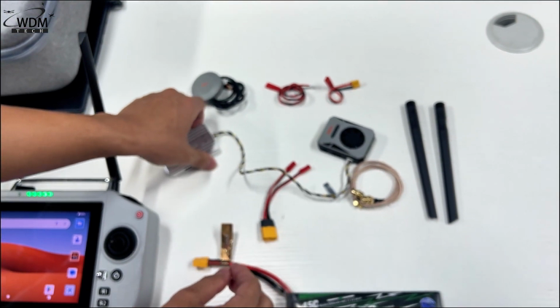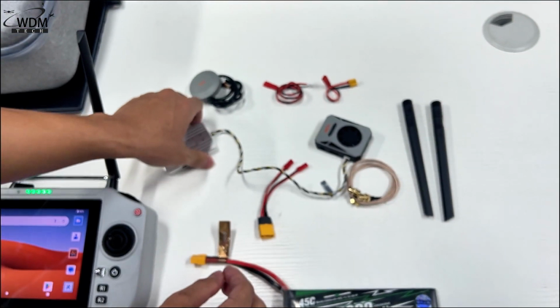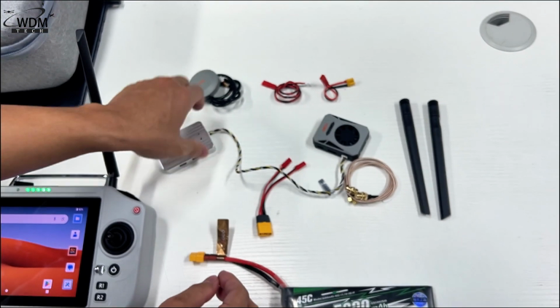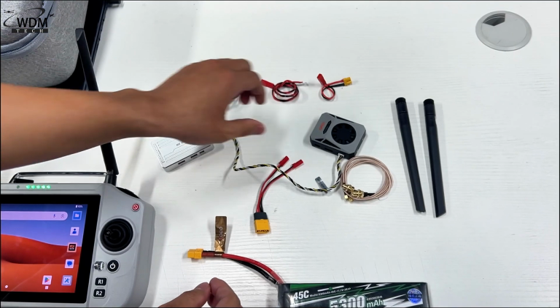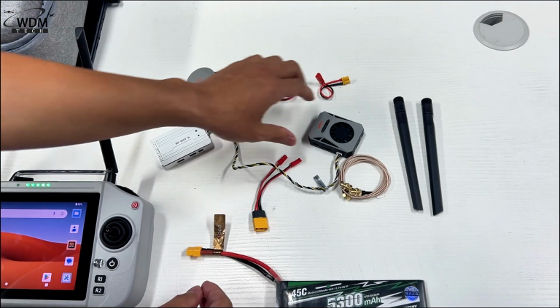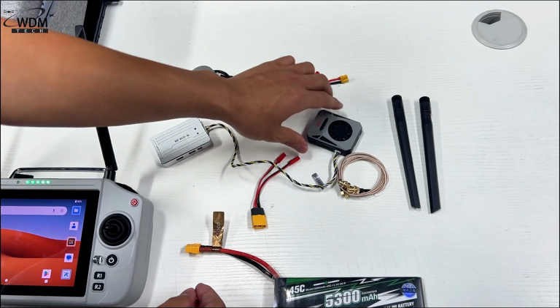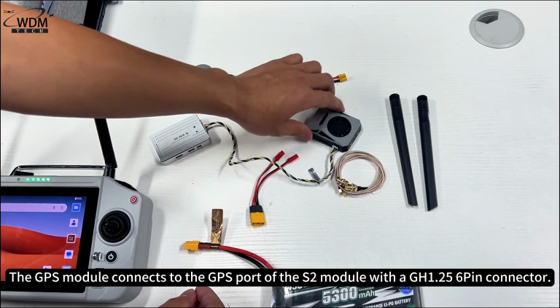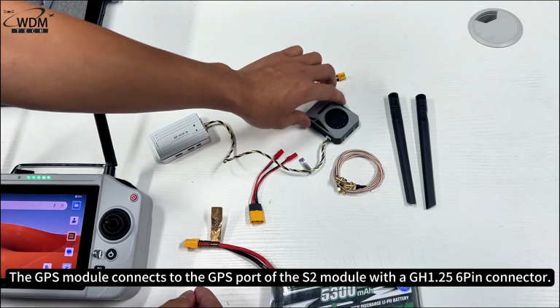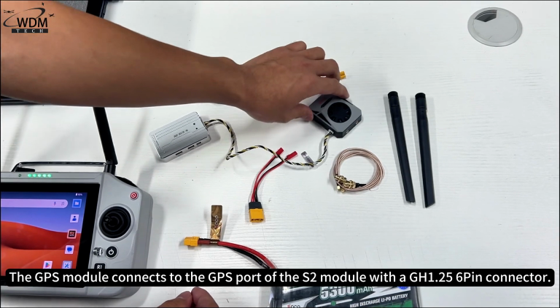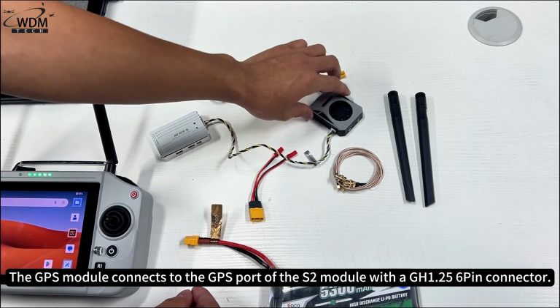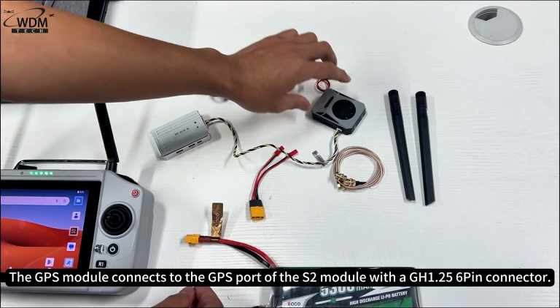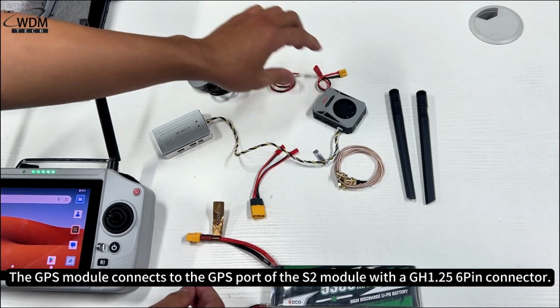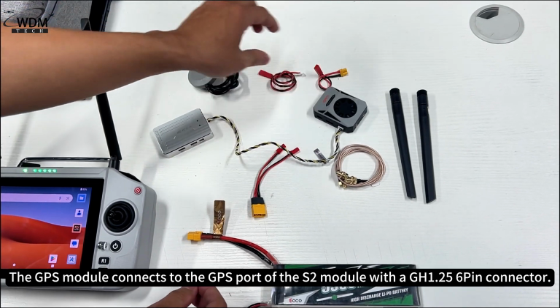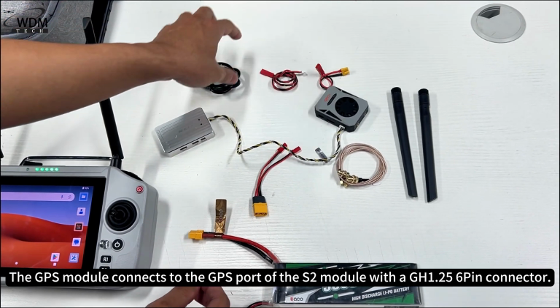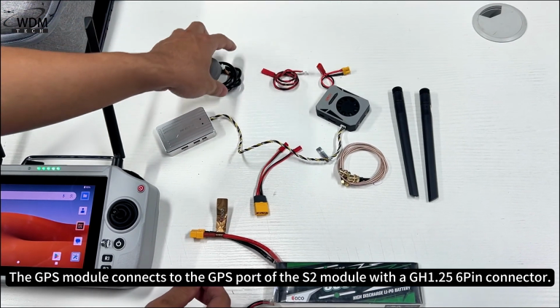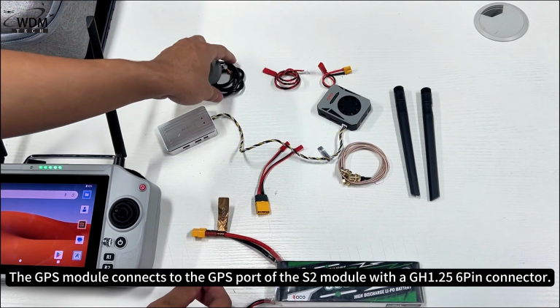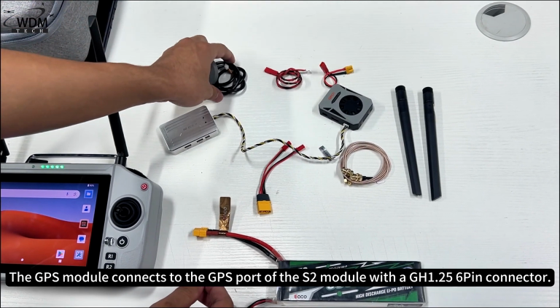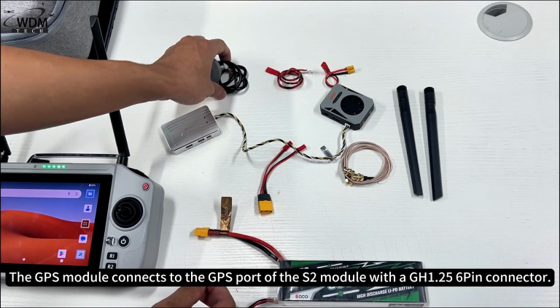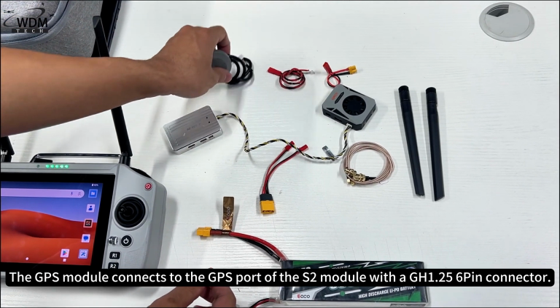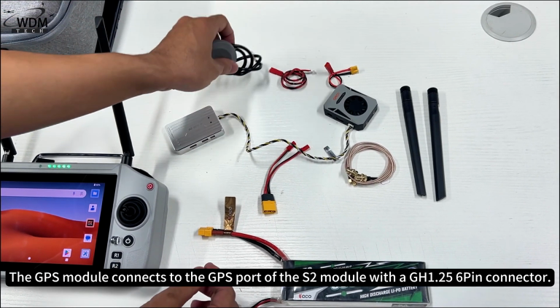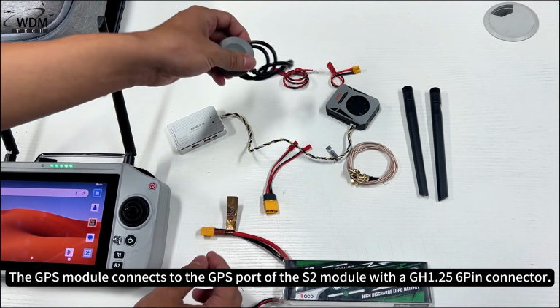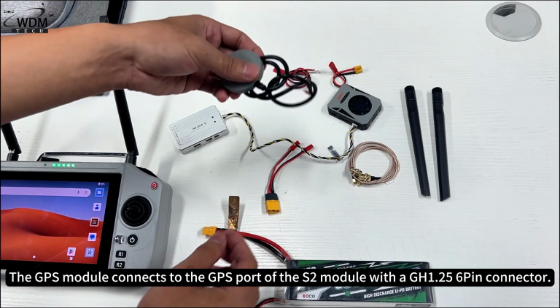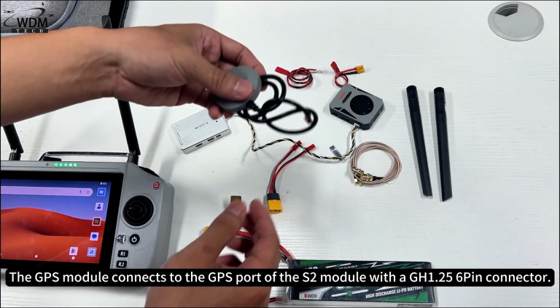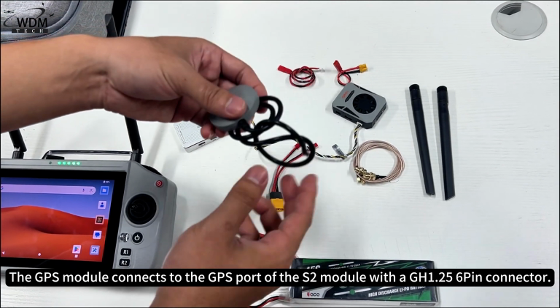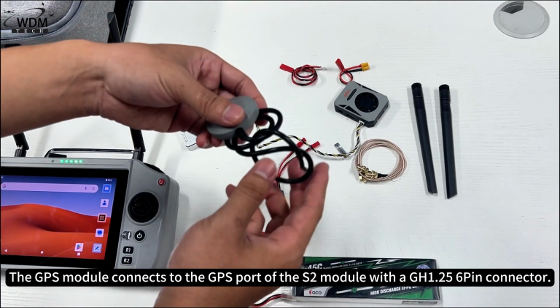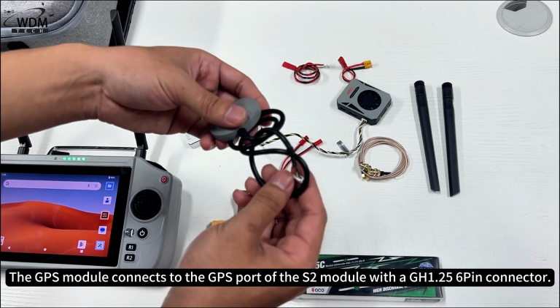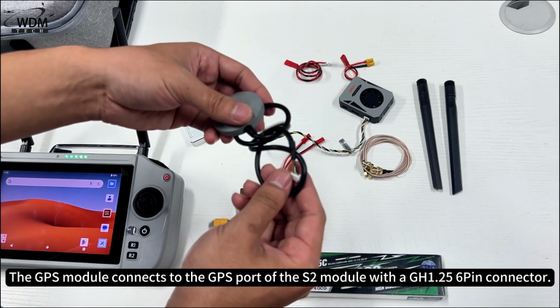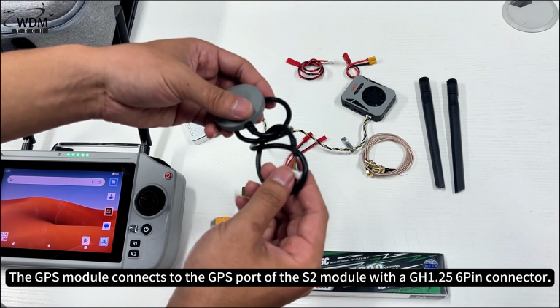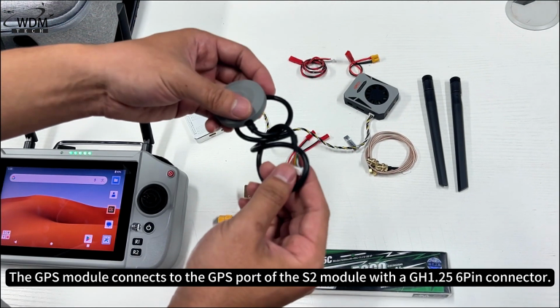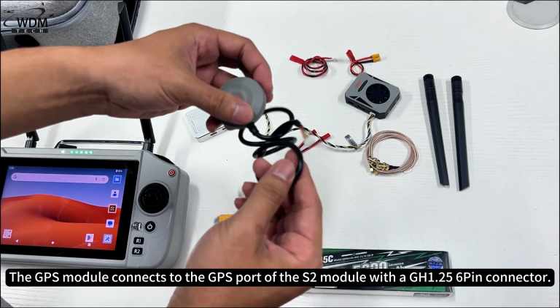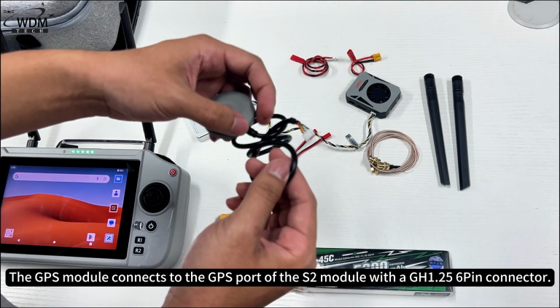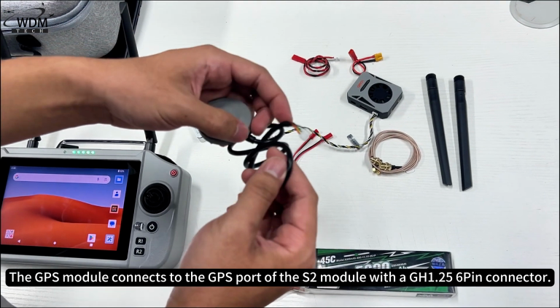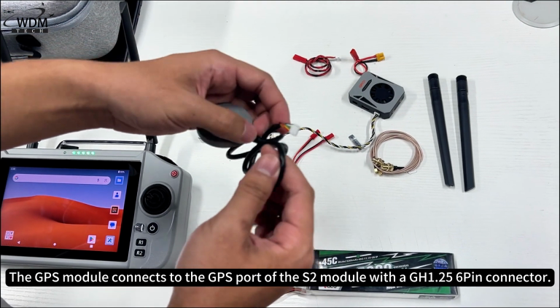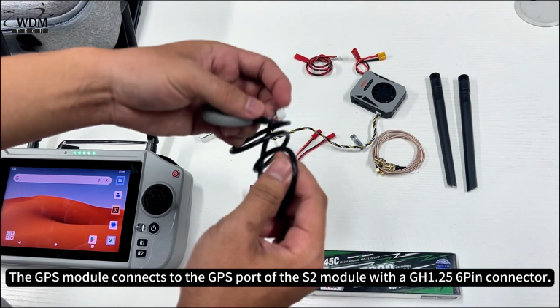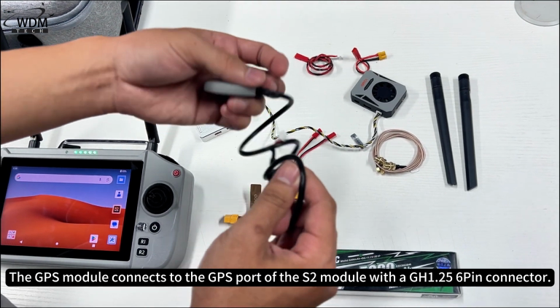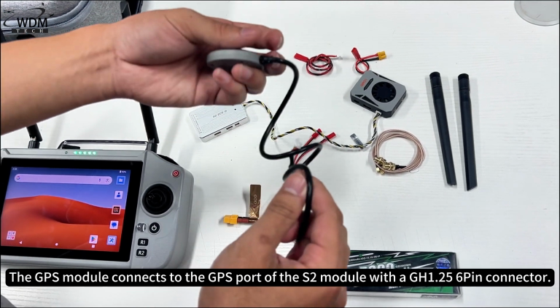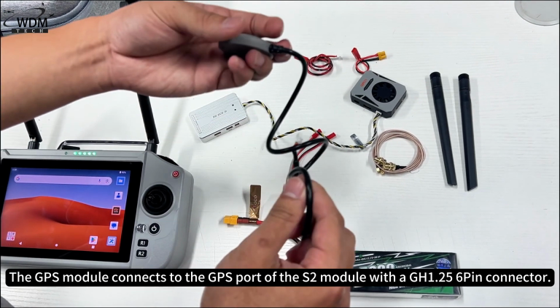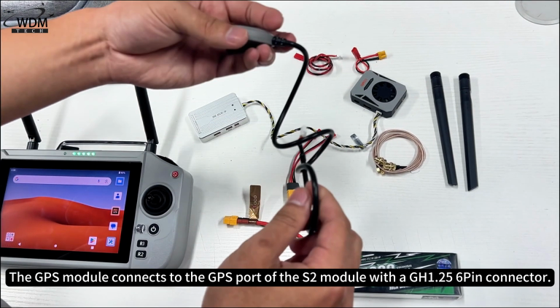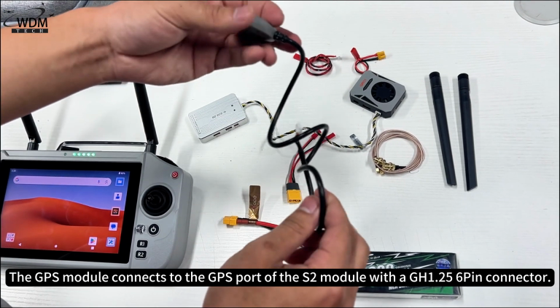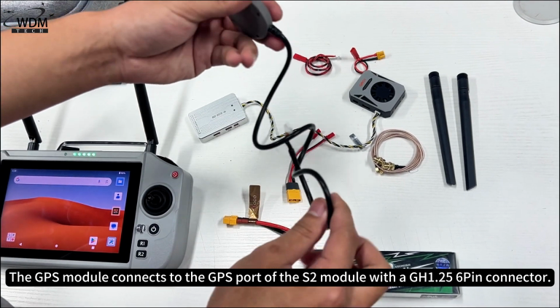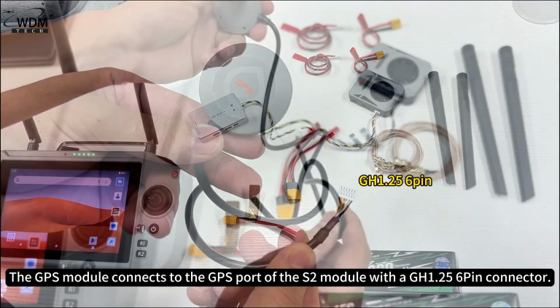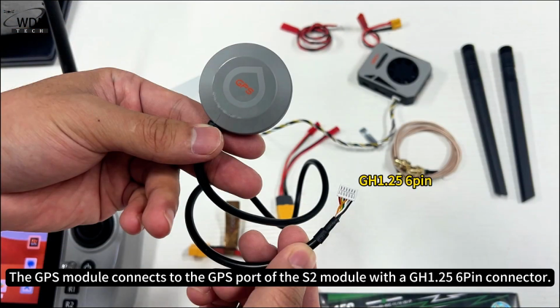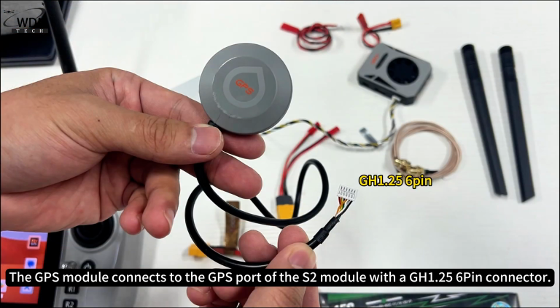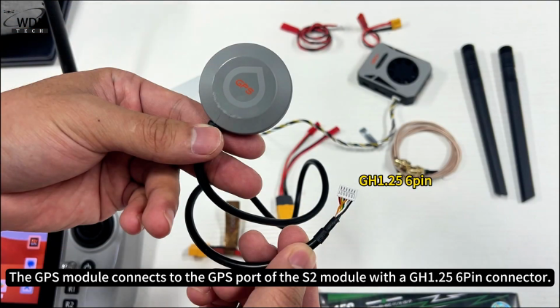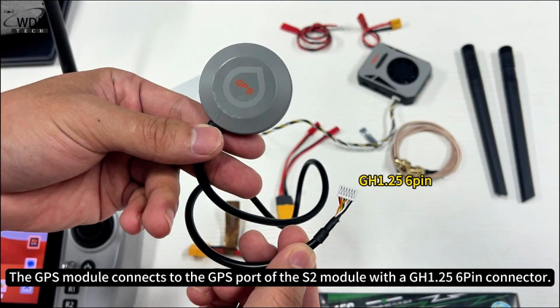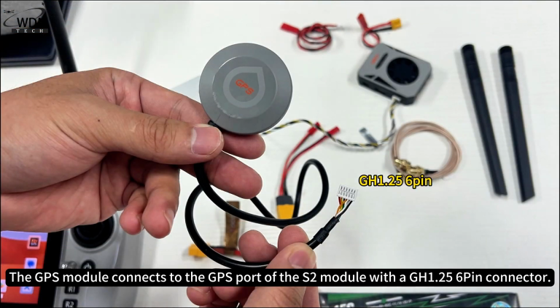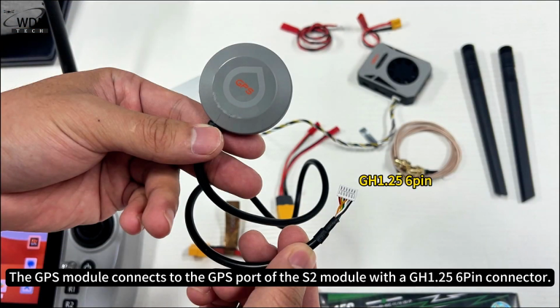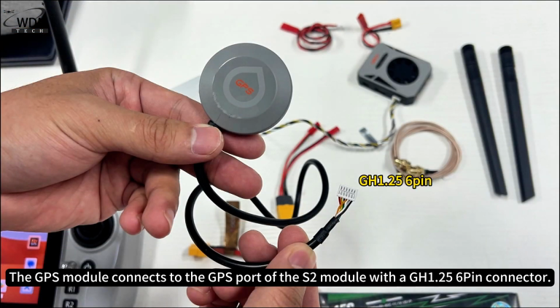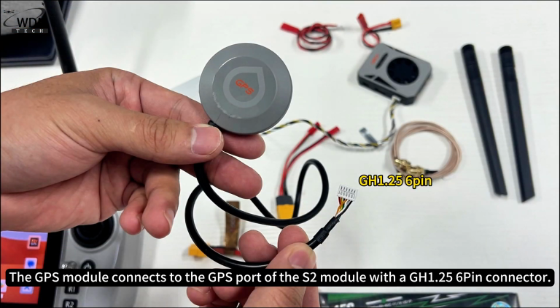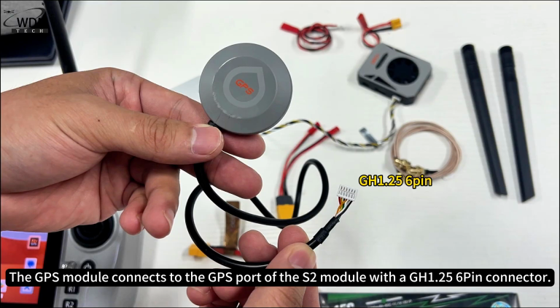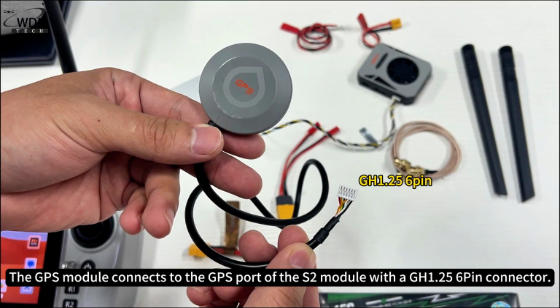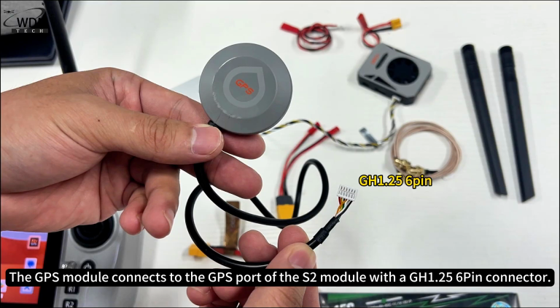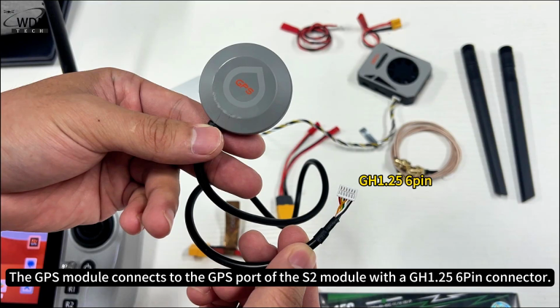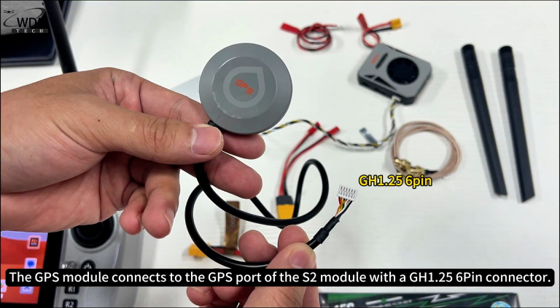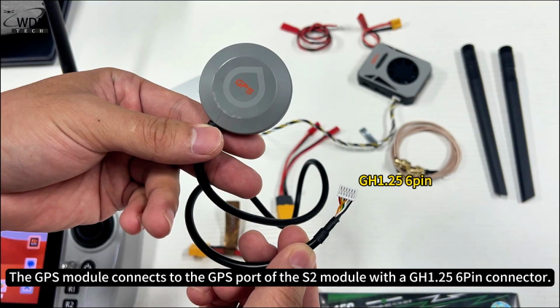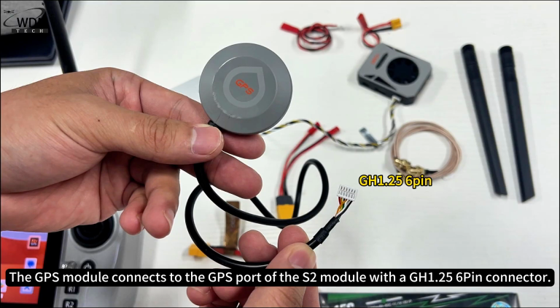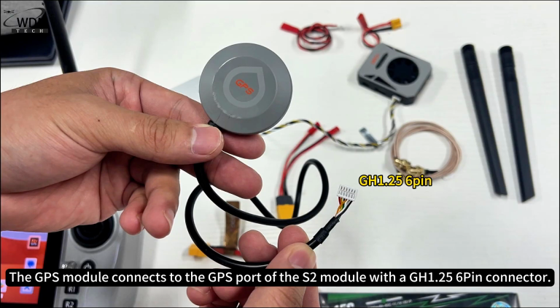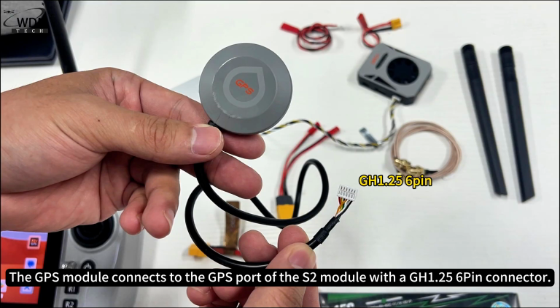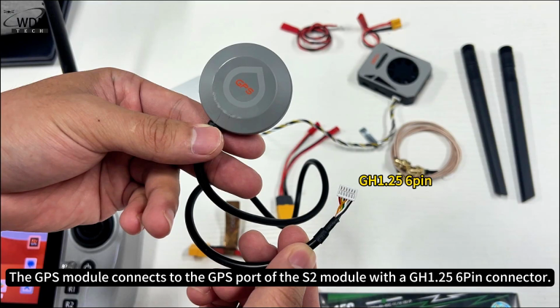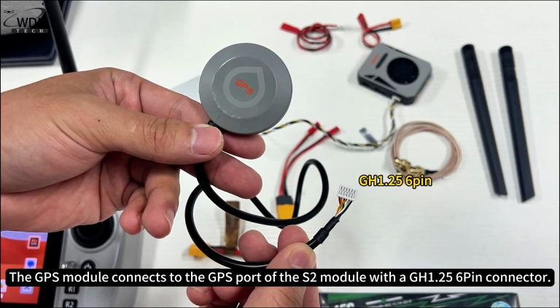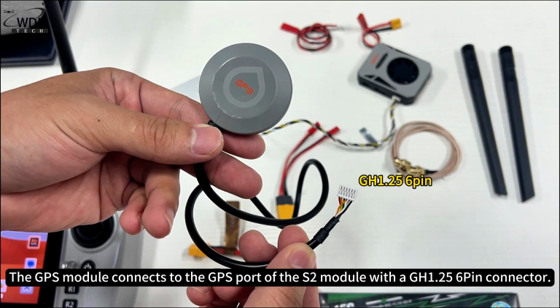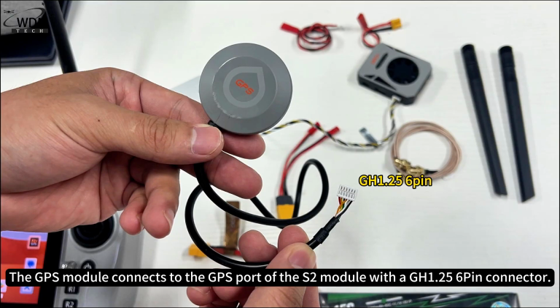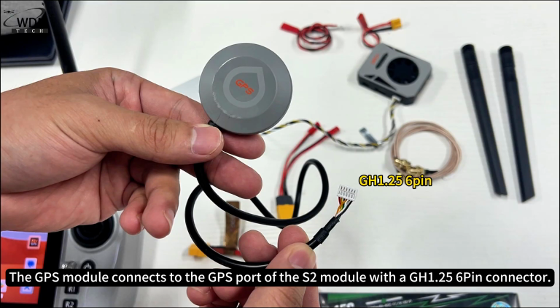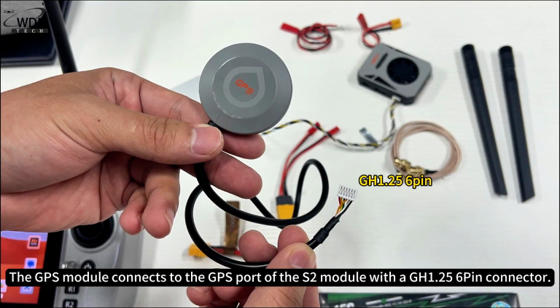The GPS module connects to the GPS port of the S2 module with a GH1.25 6-pin connector.